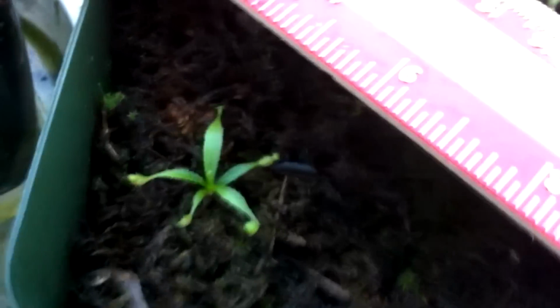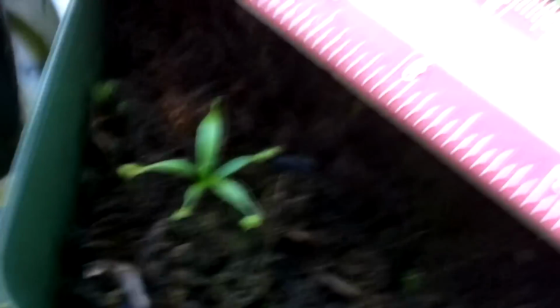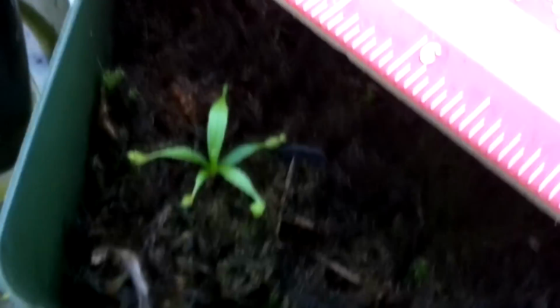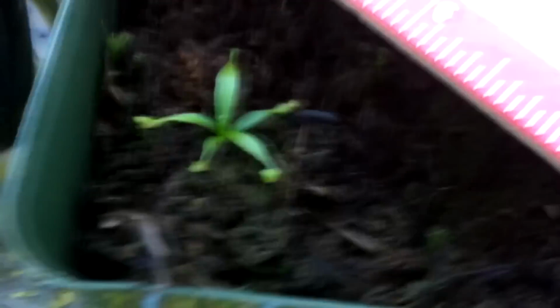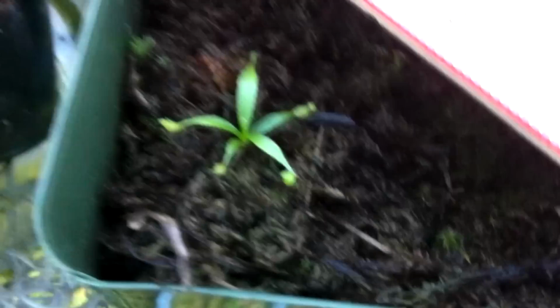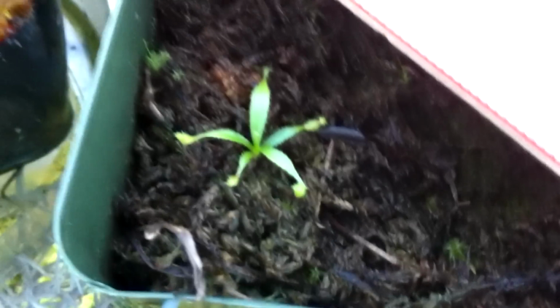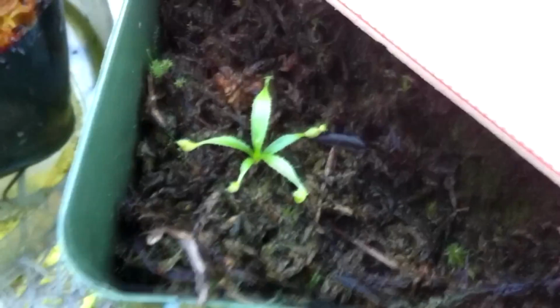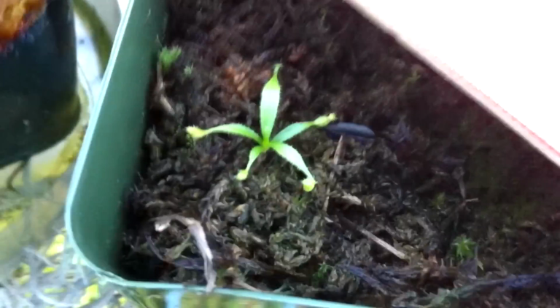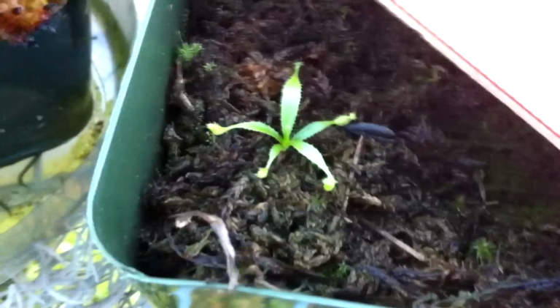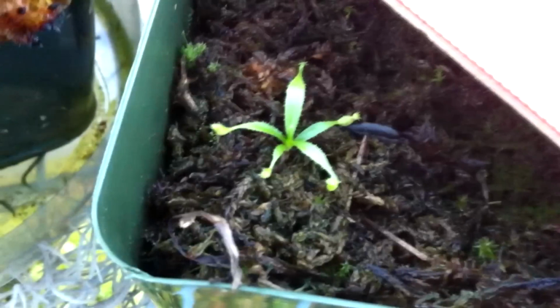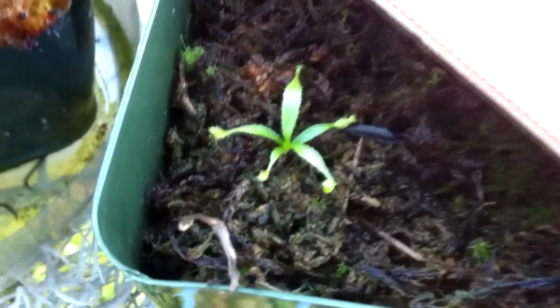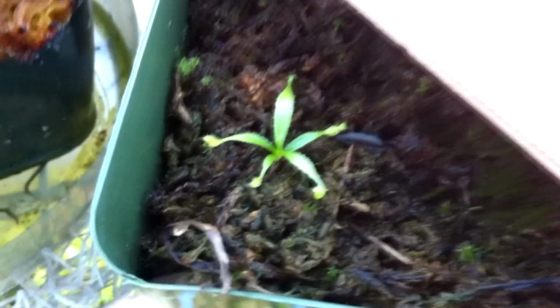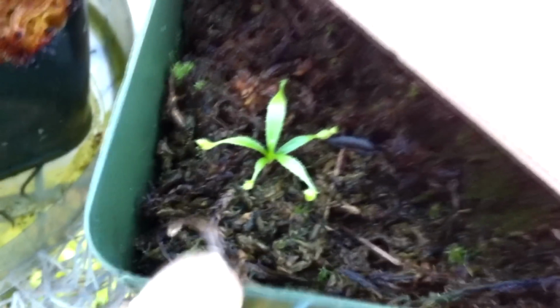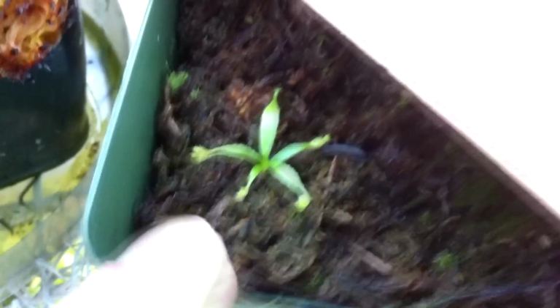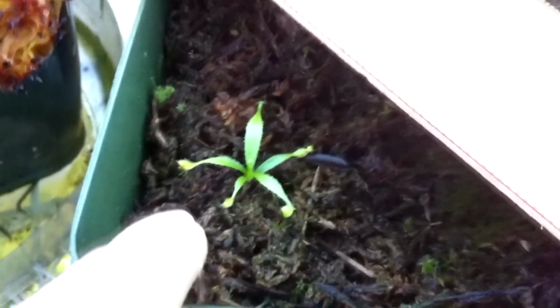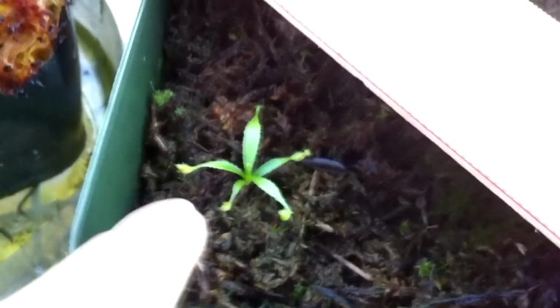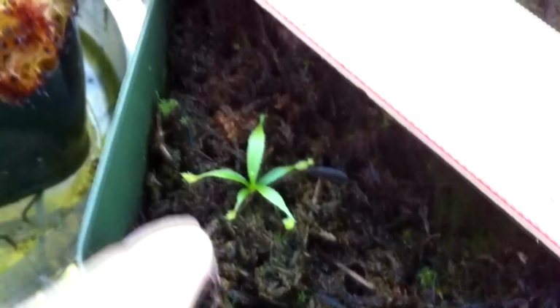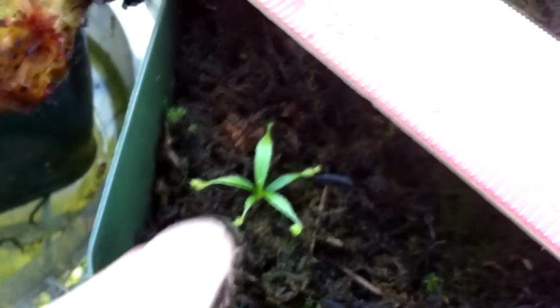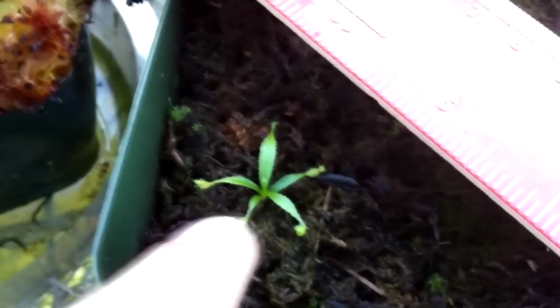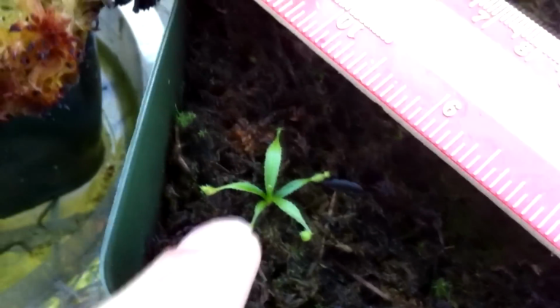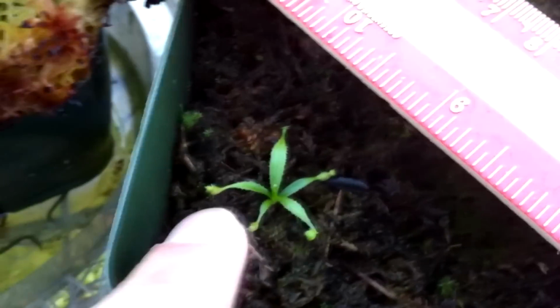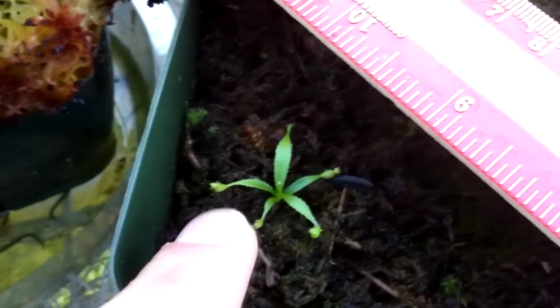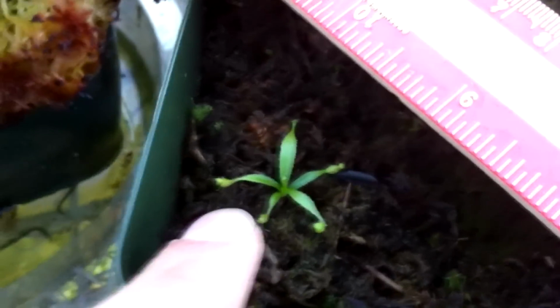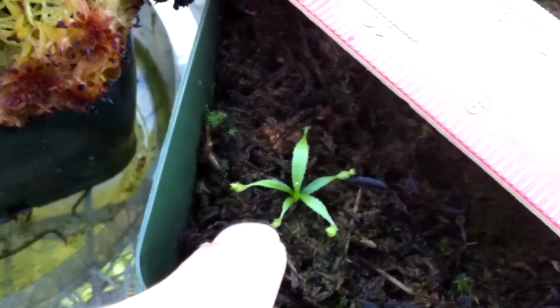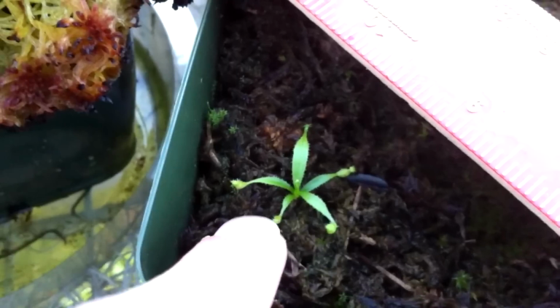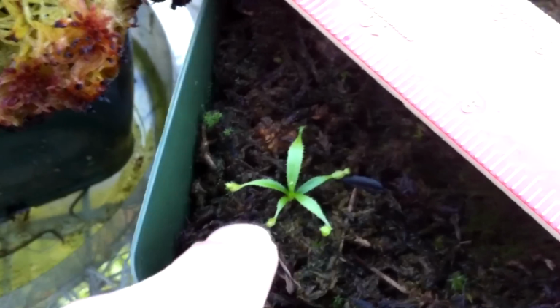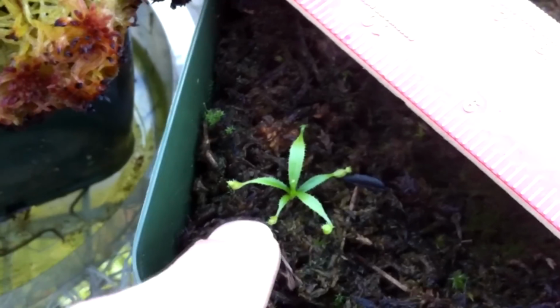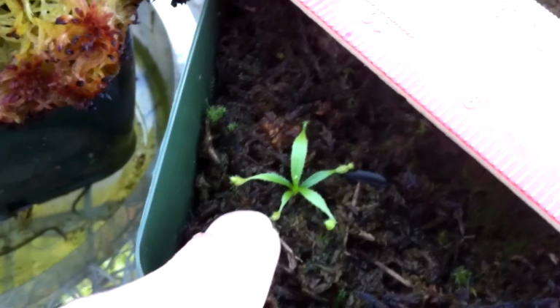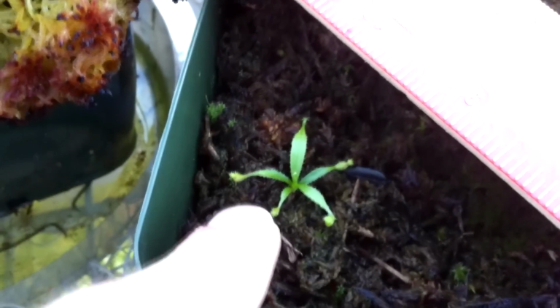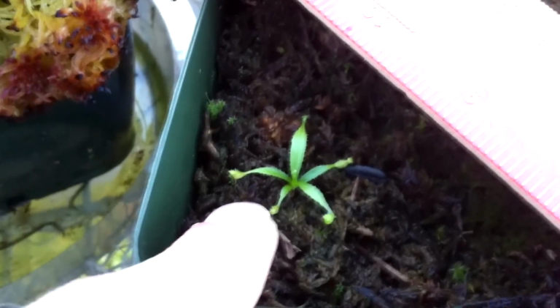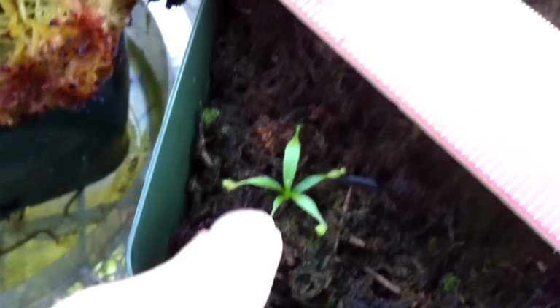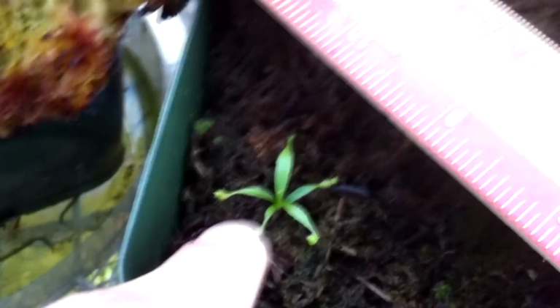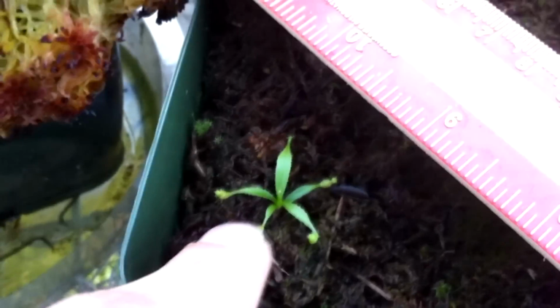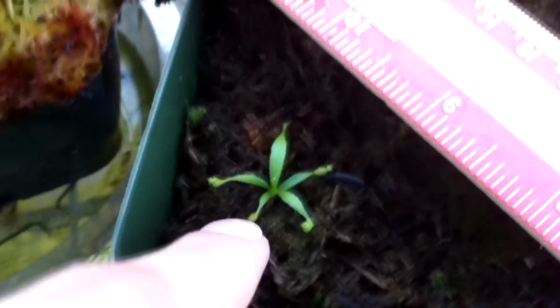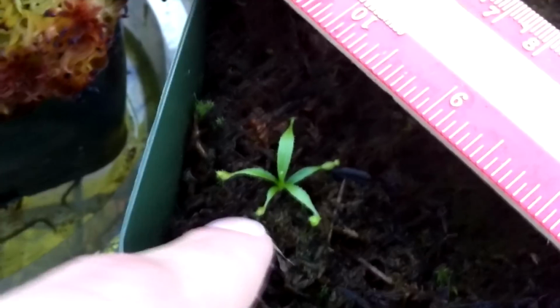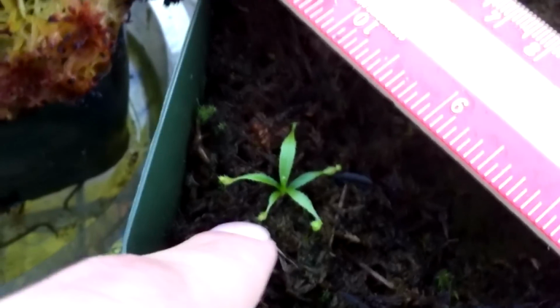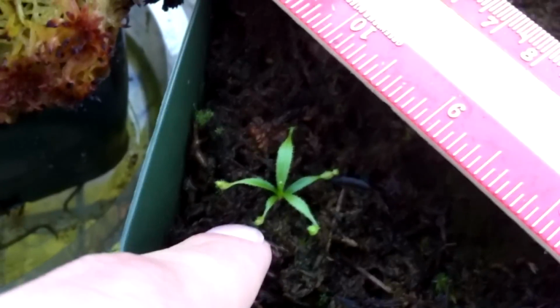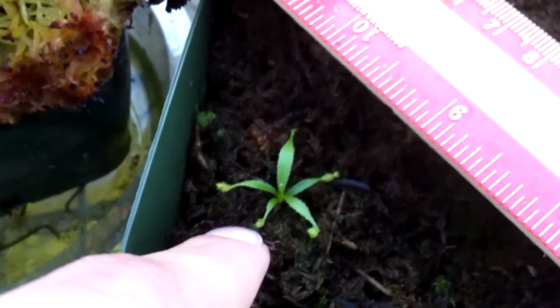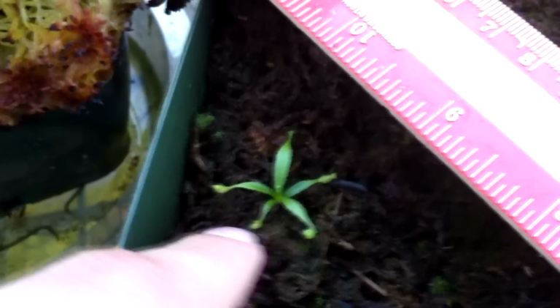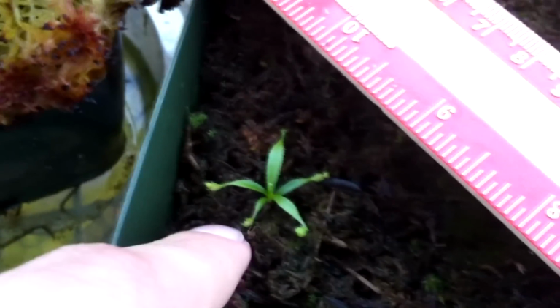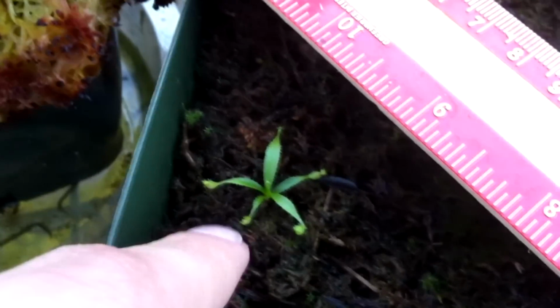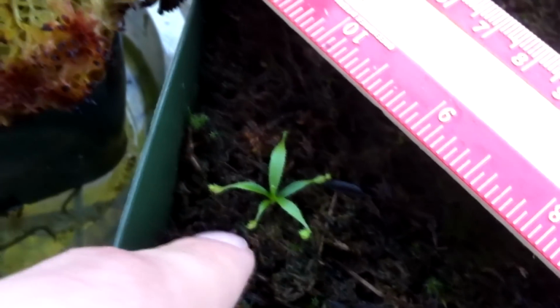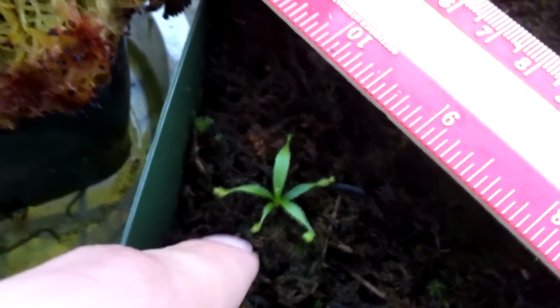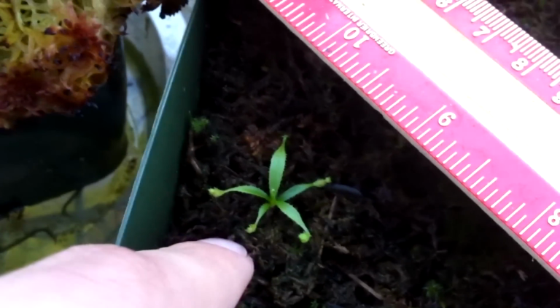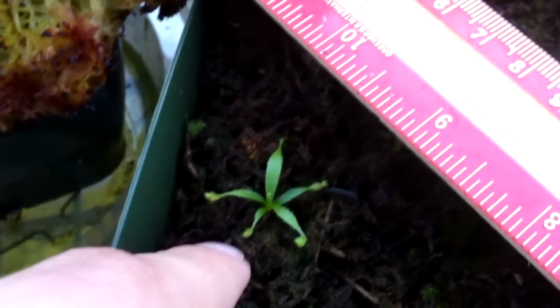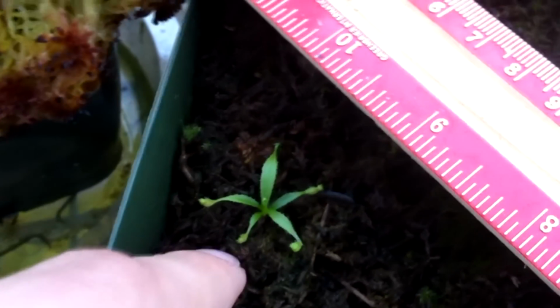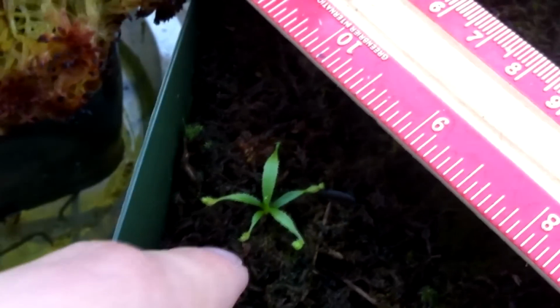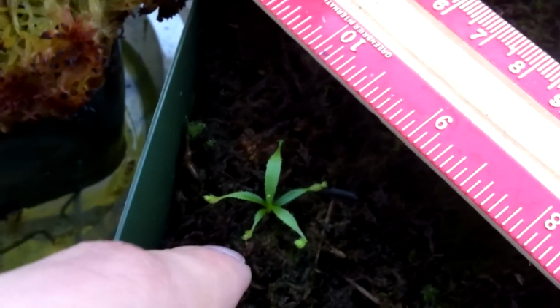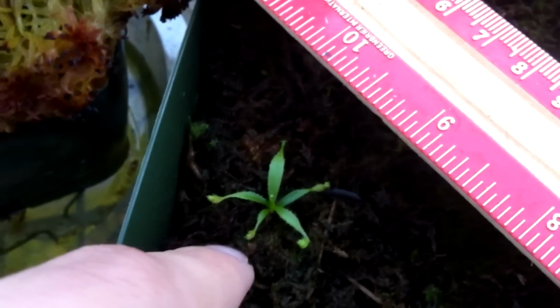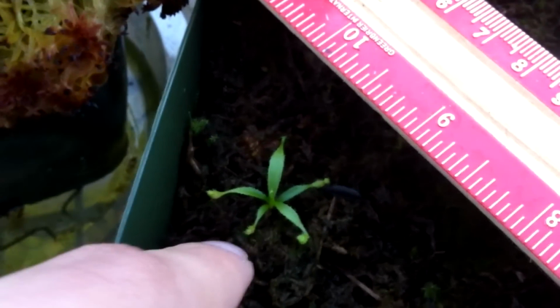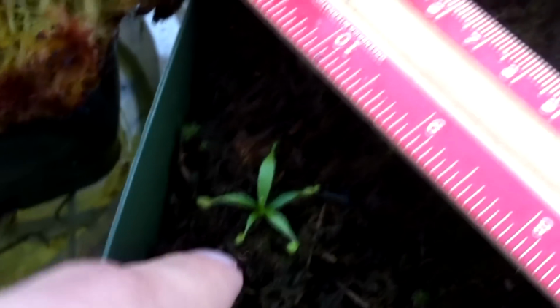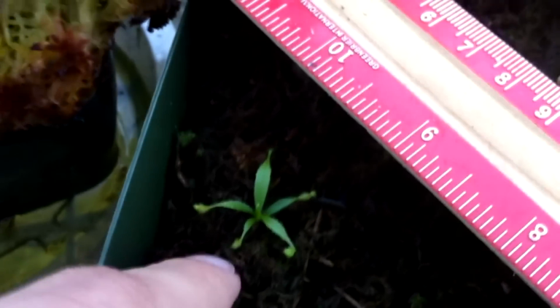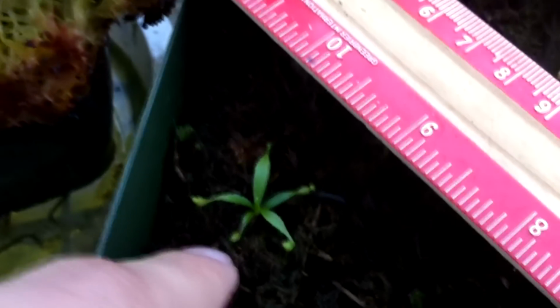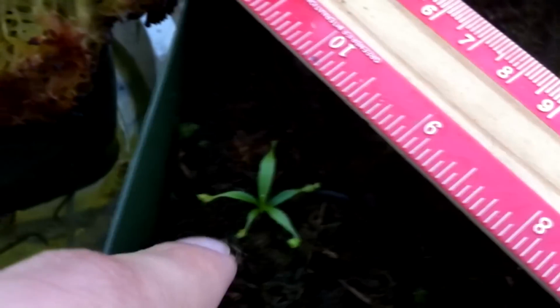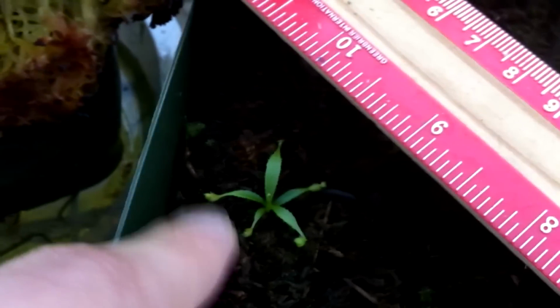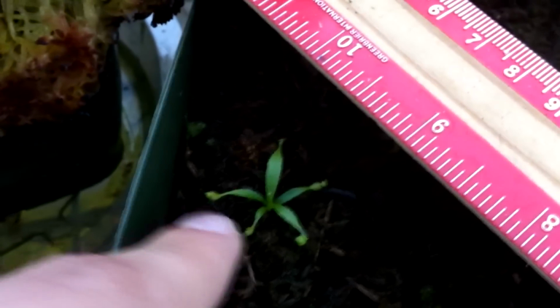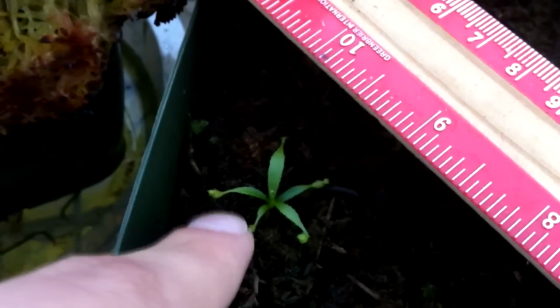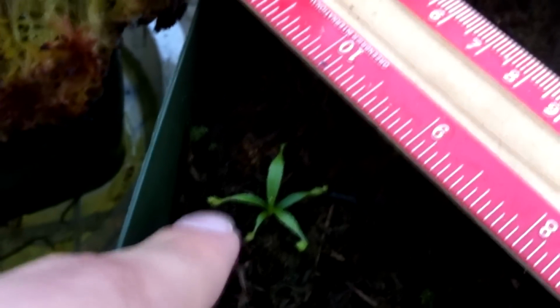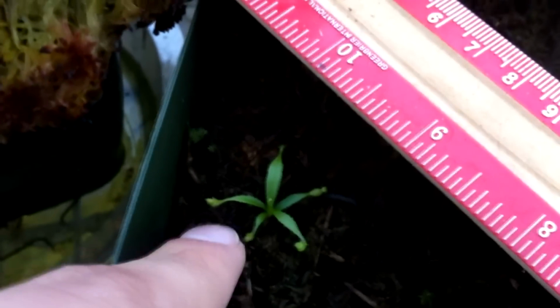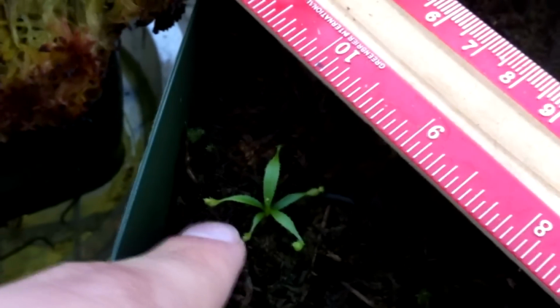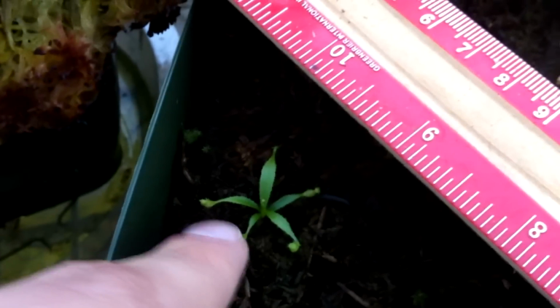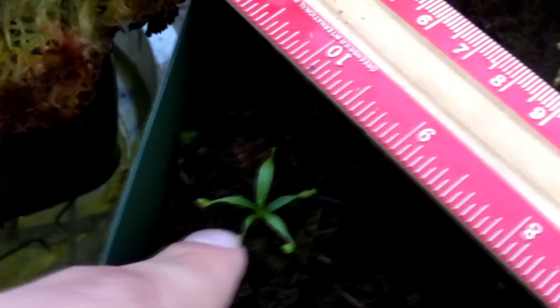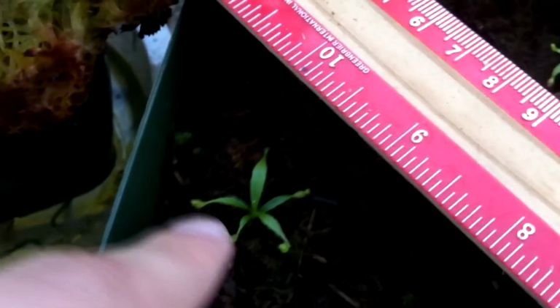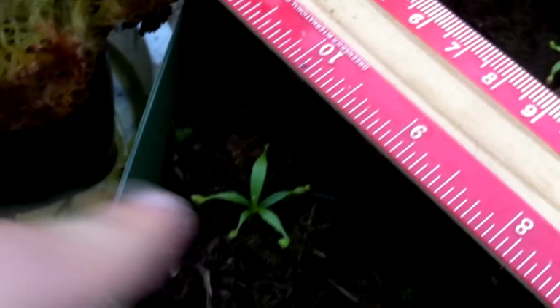This one right here — that one is like the best seedling in the entire world. So that one's going to go far.